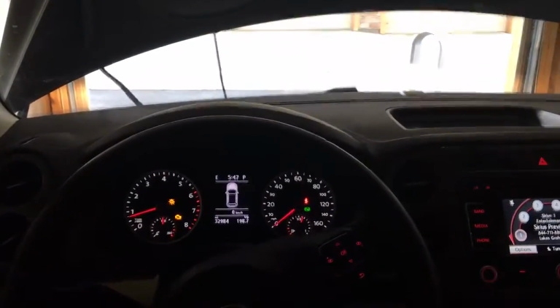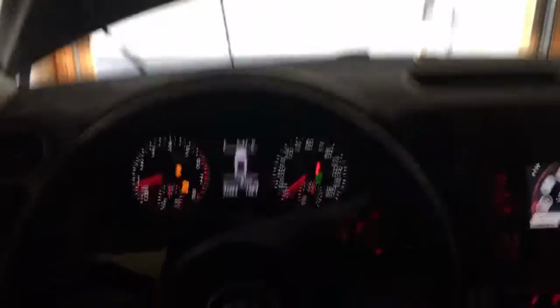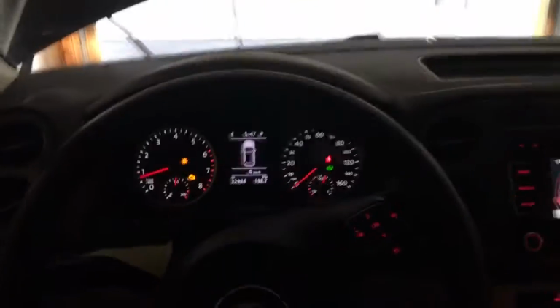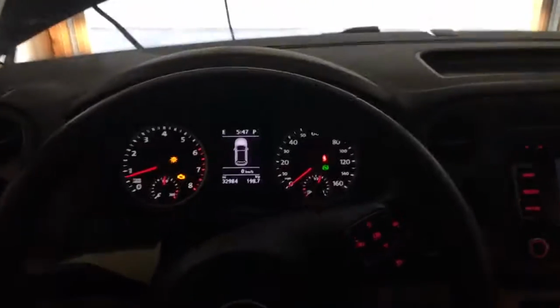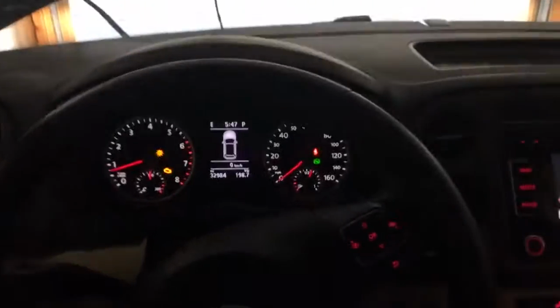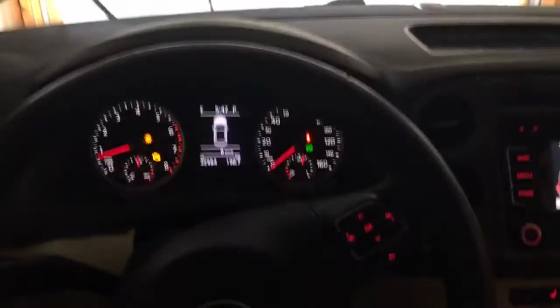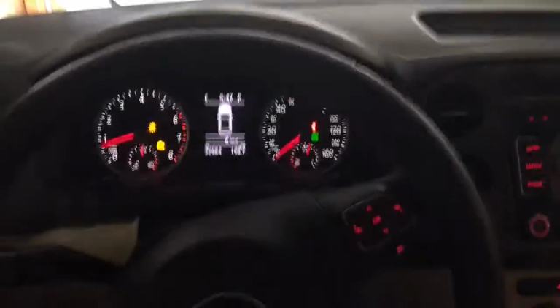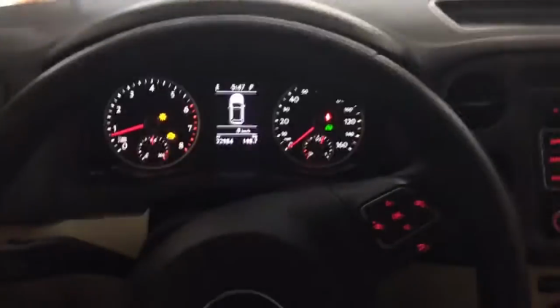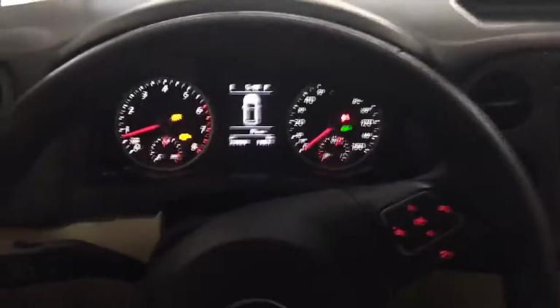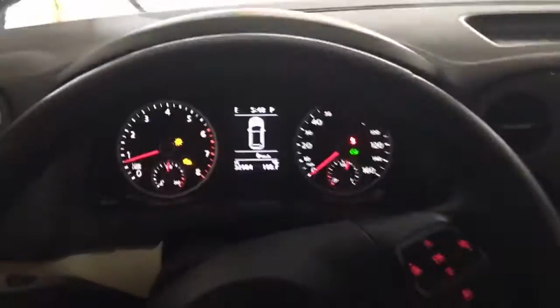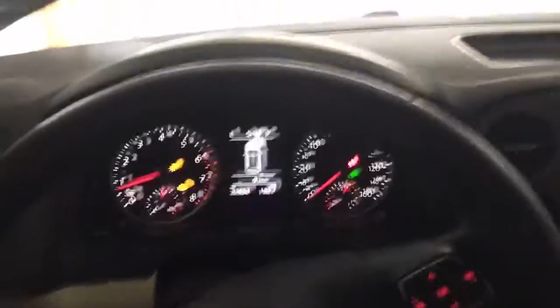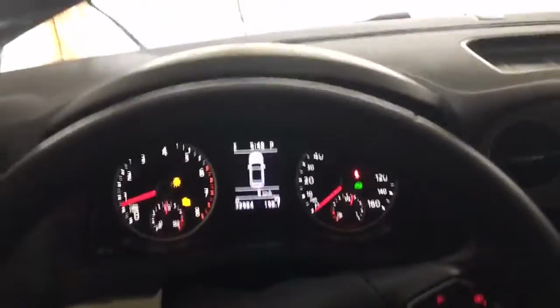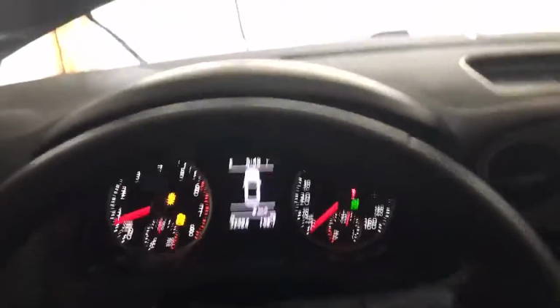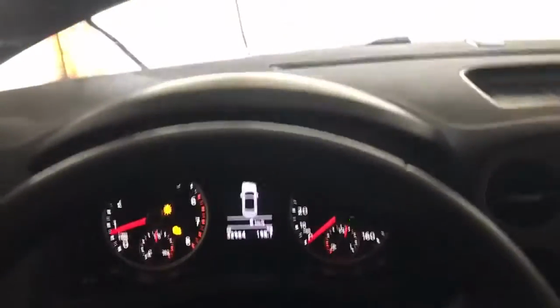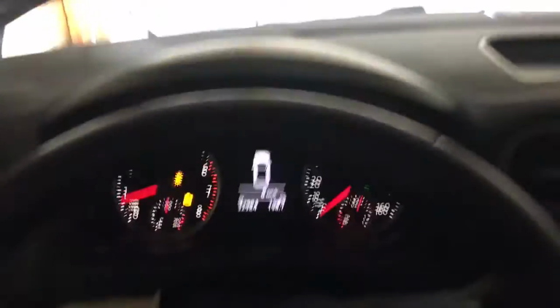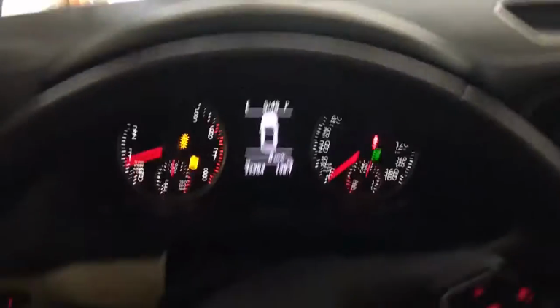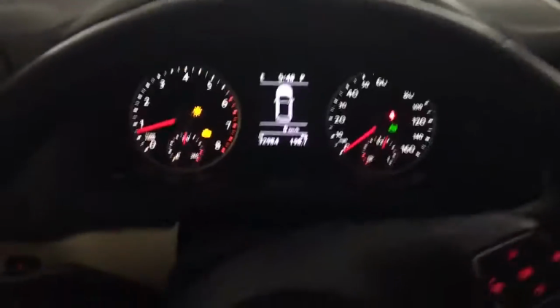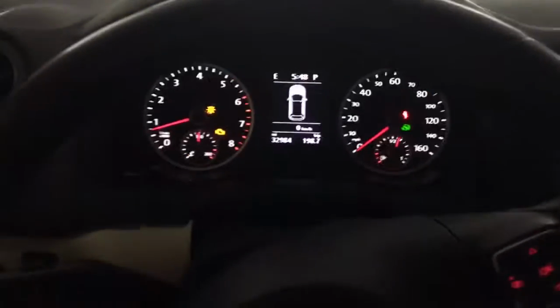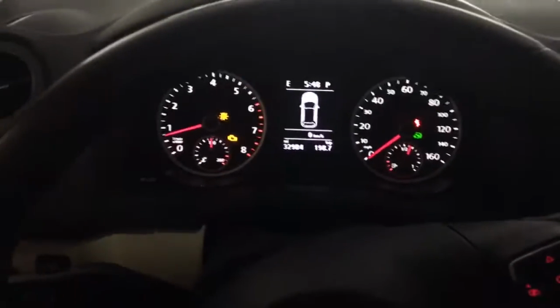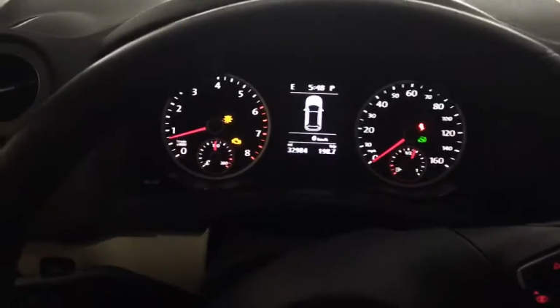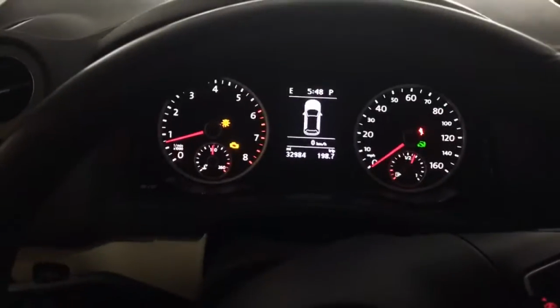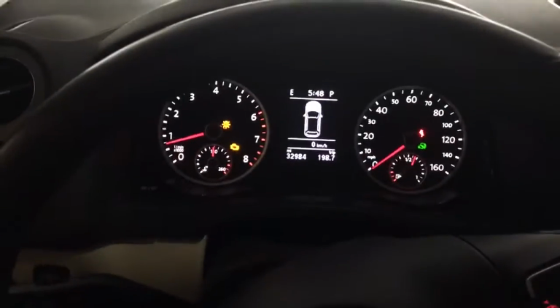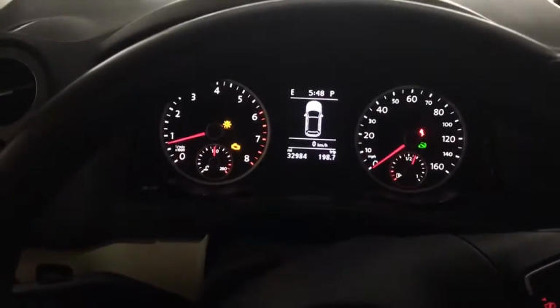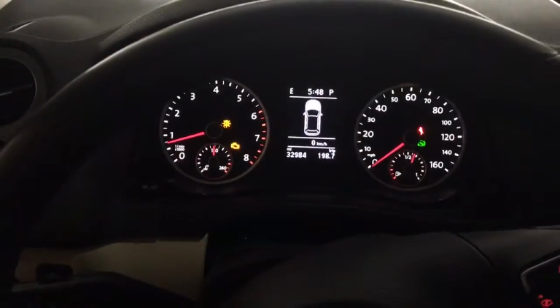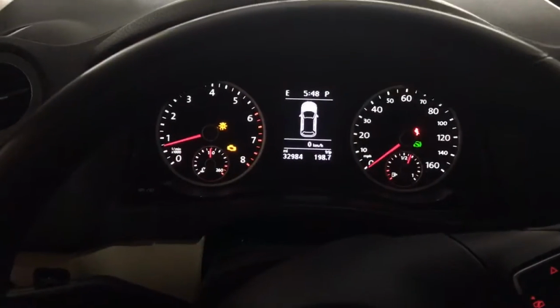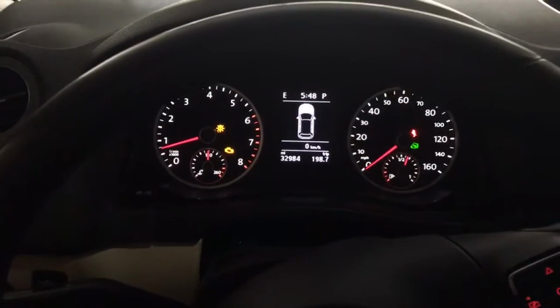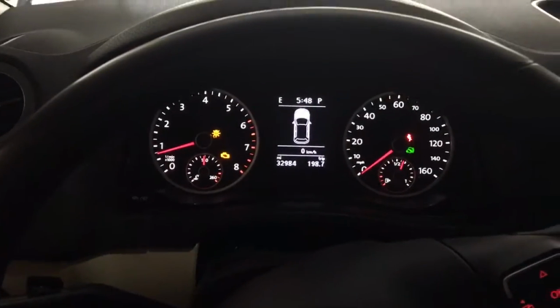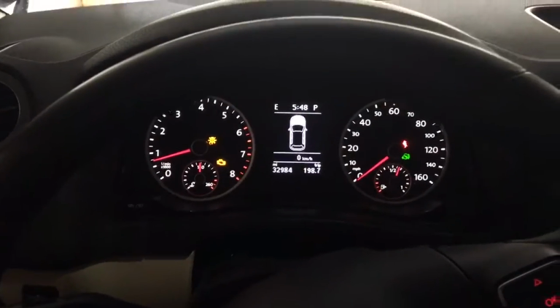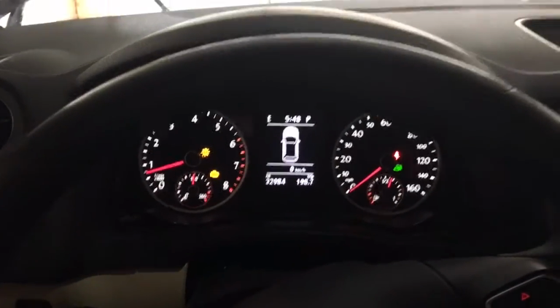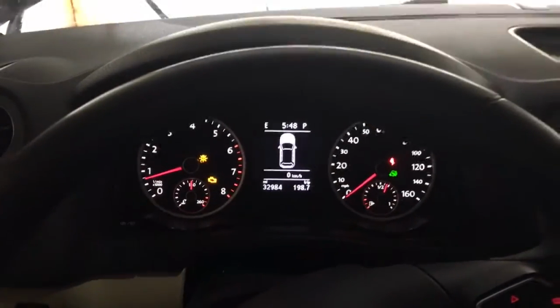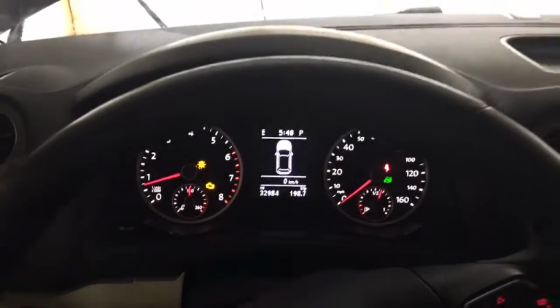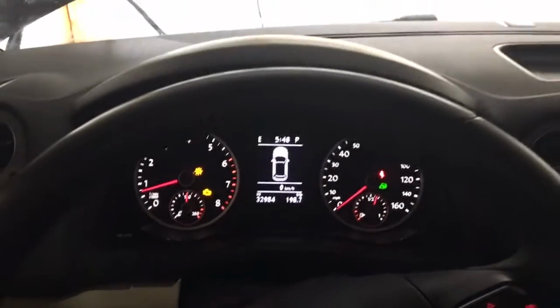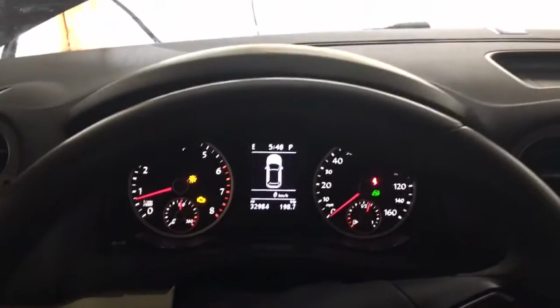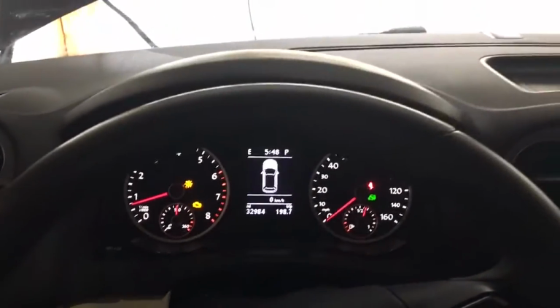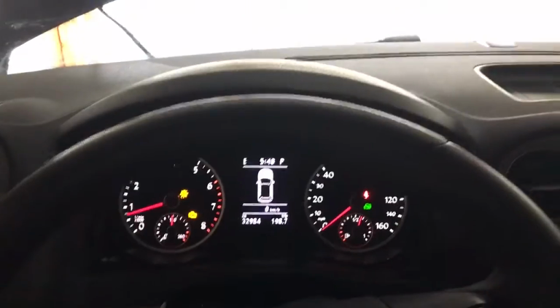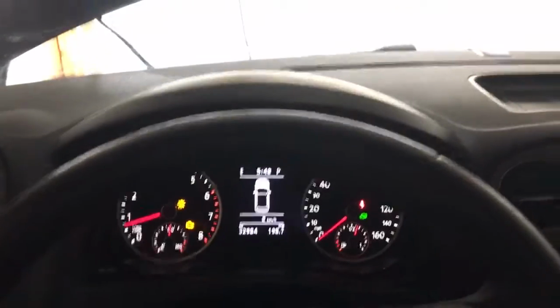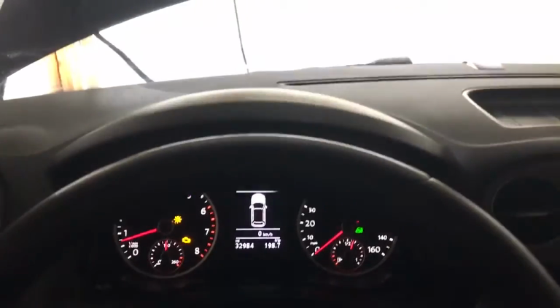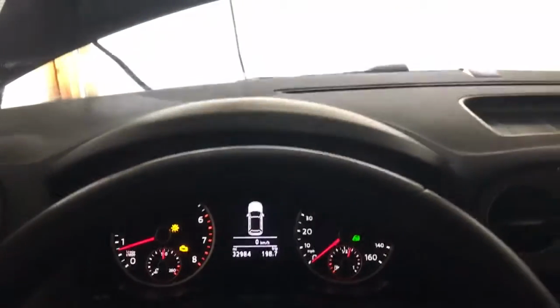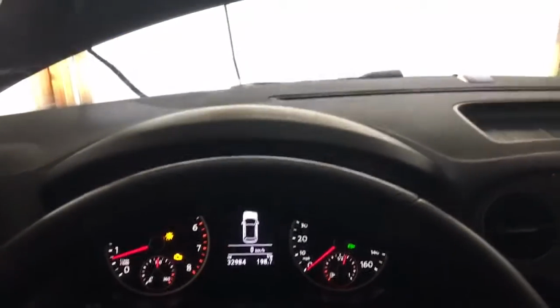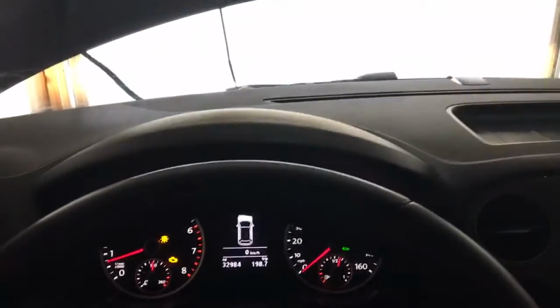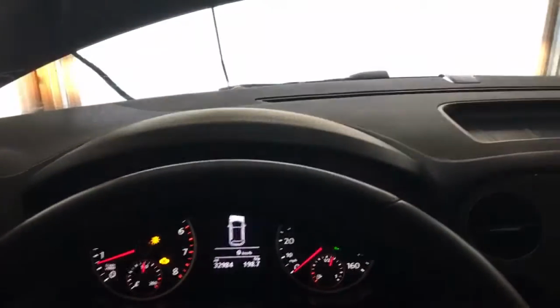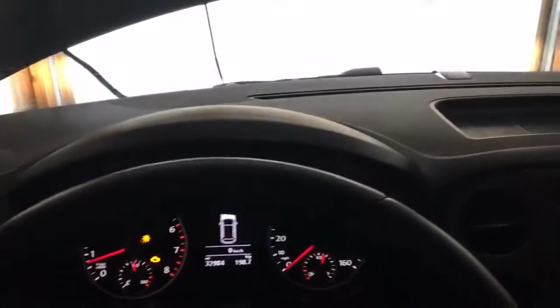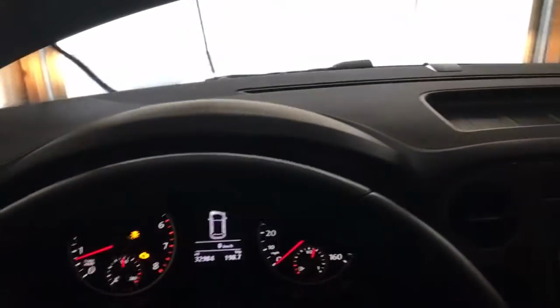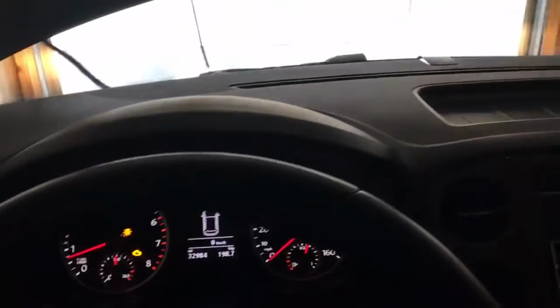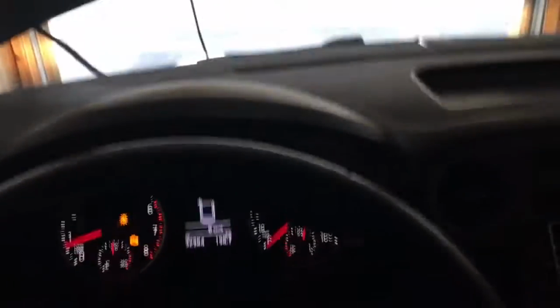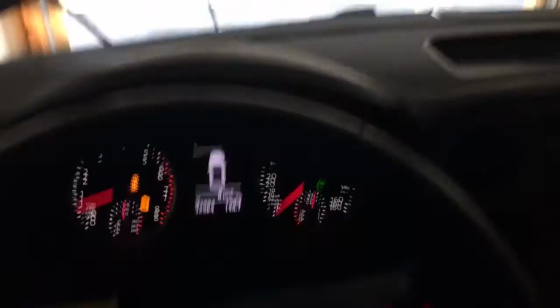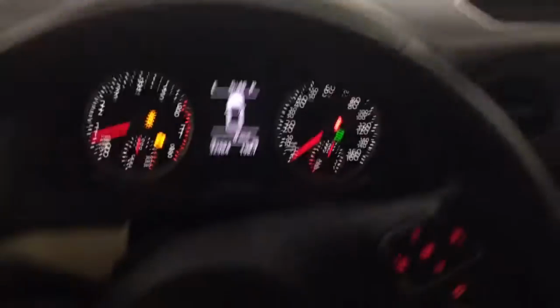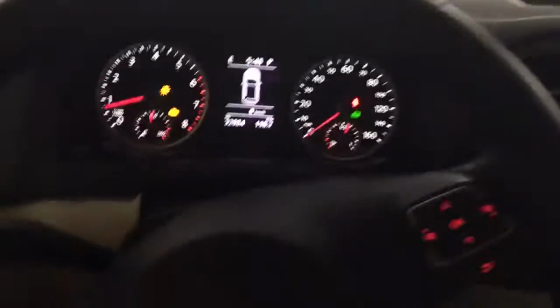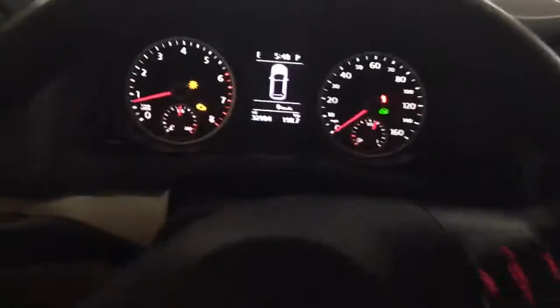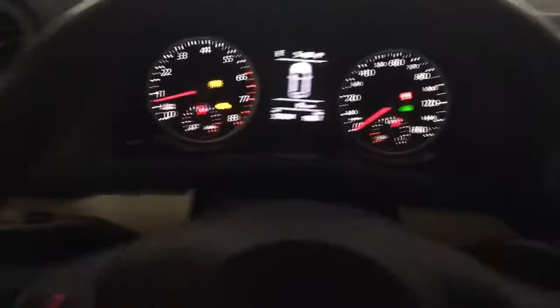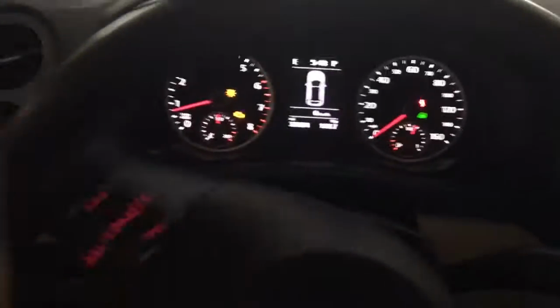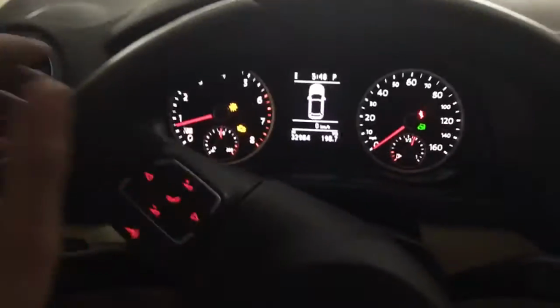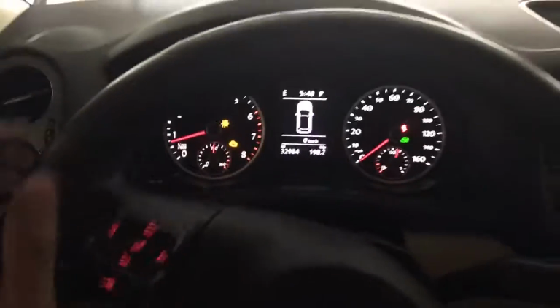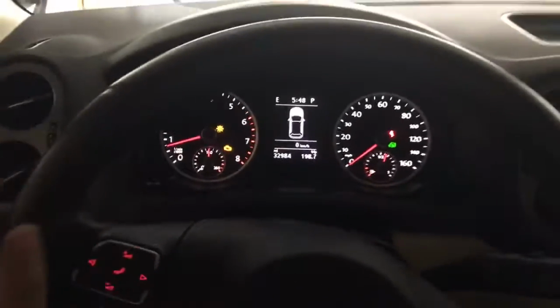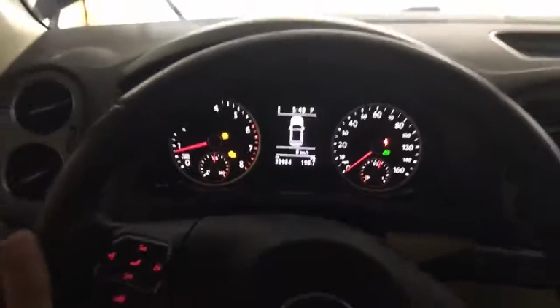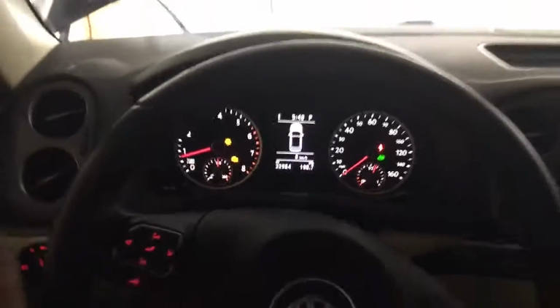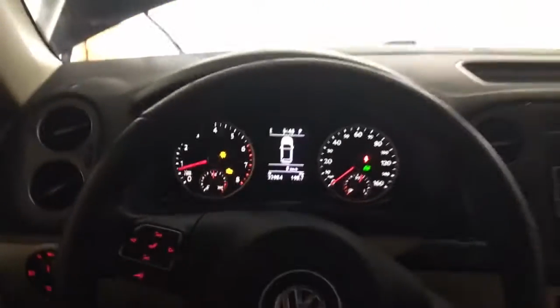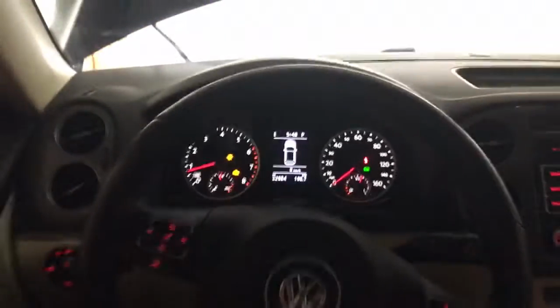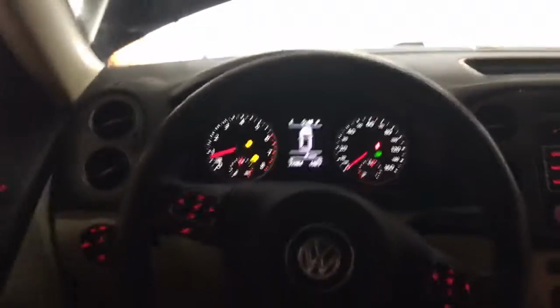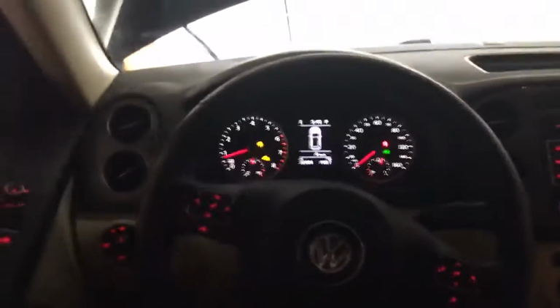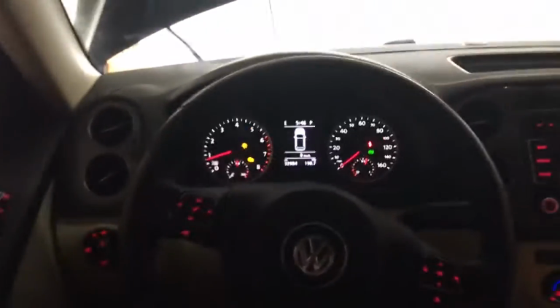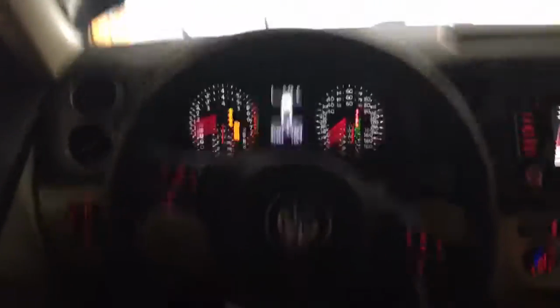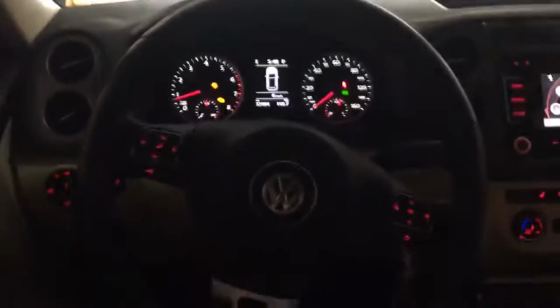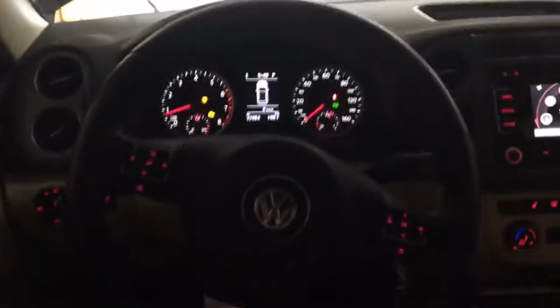Hey, what's up? This is Mike. I just installed the CTS Turbo and I wanted to let you guys see how it sounds on the inside. Let me know what you think.